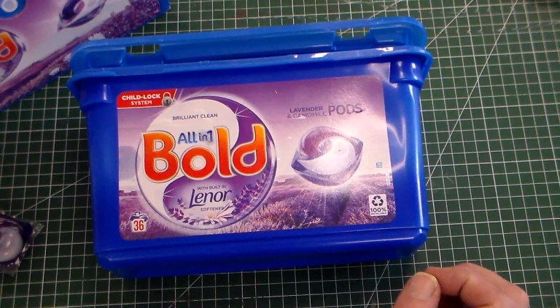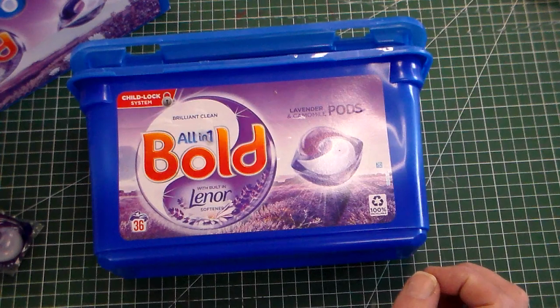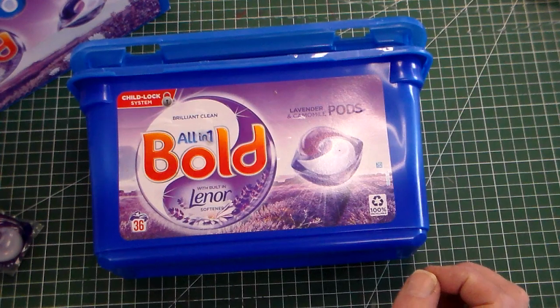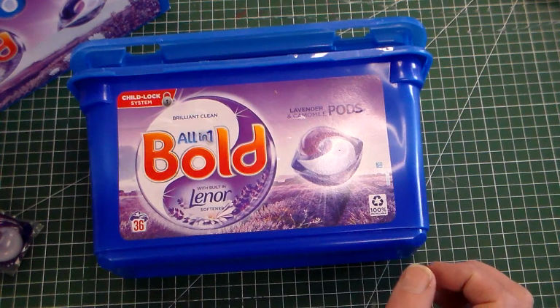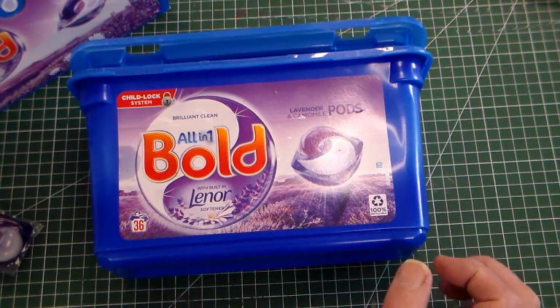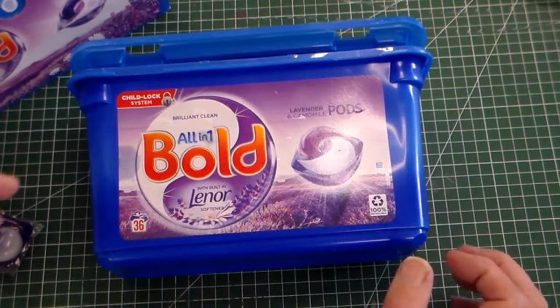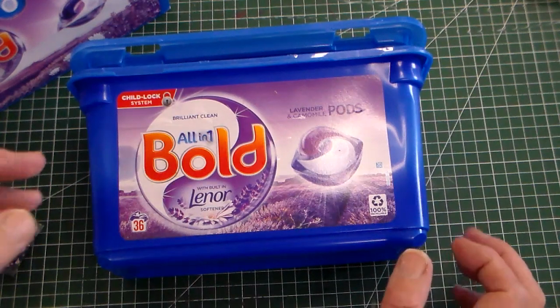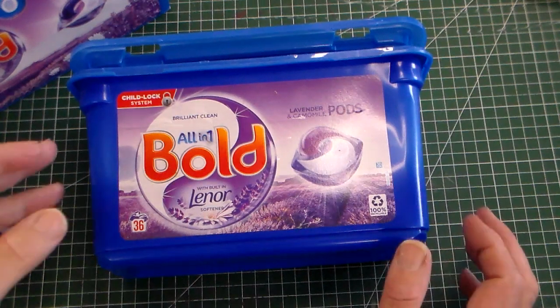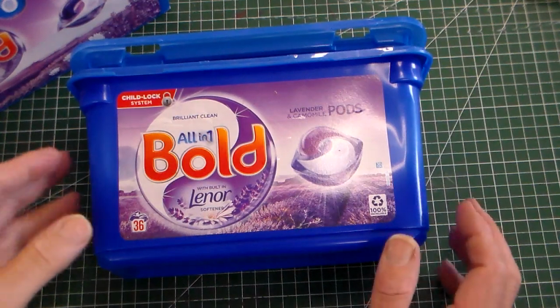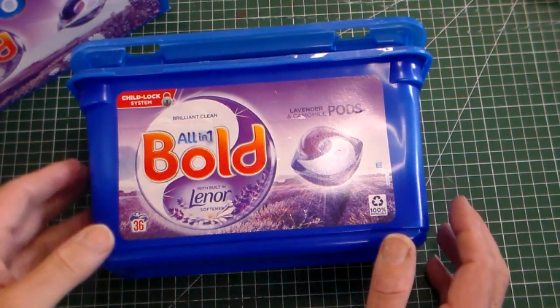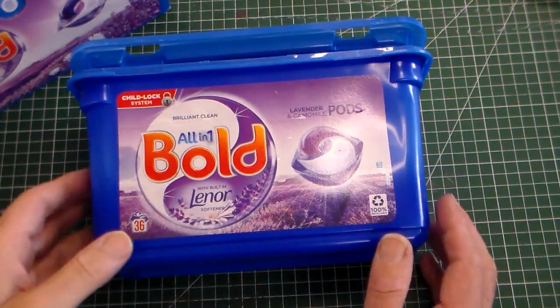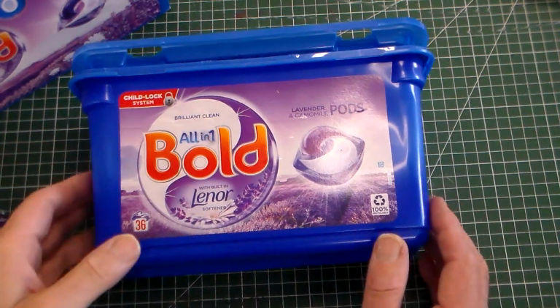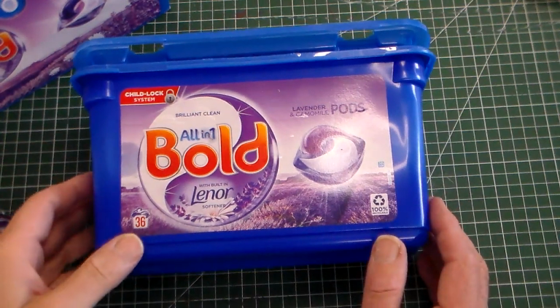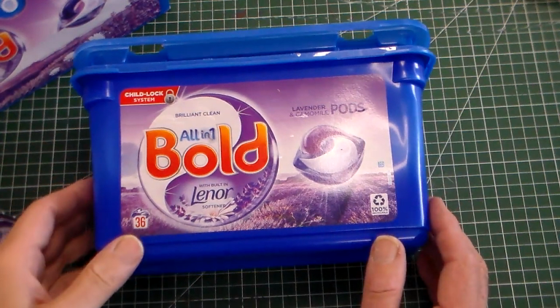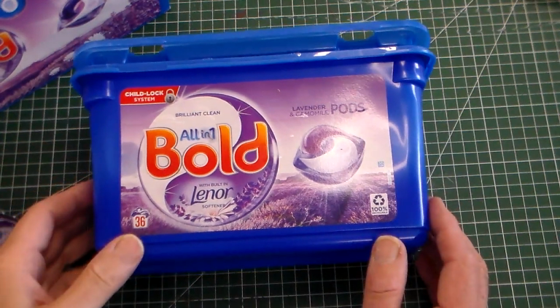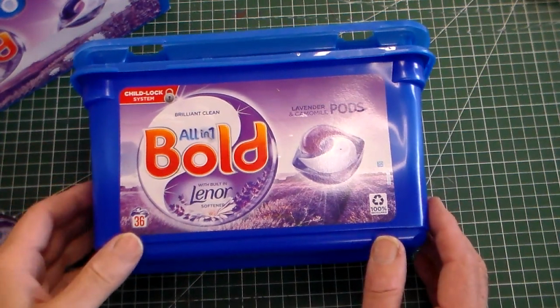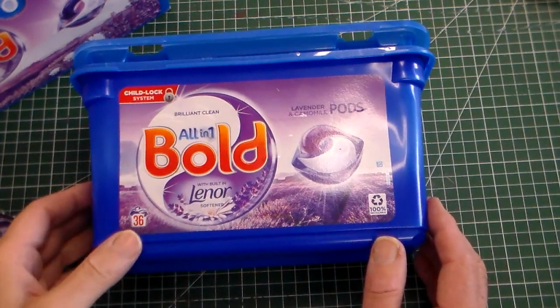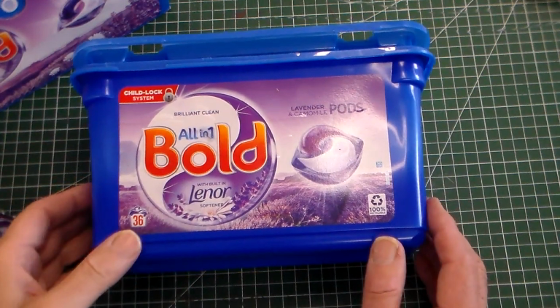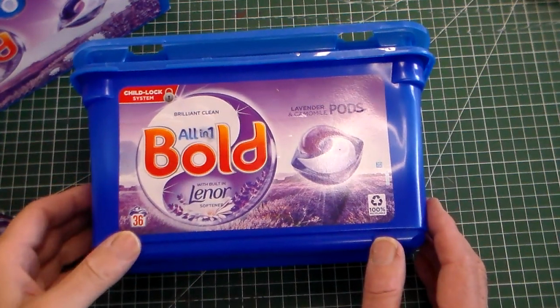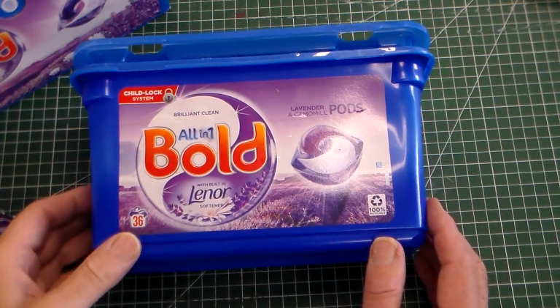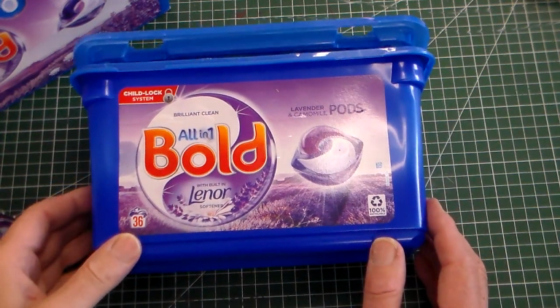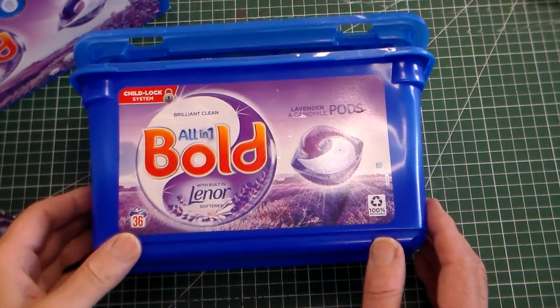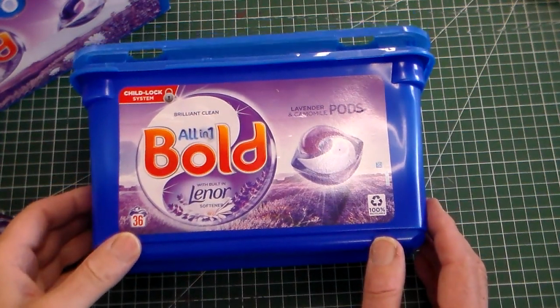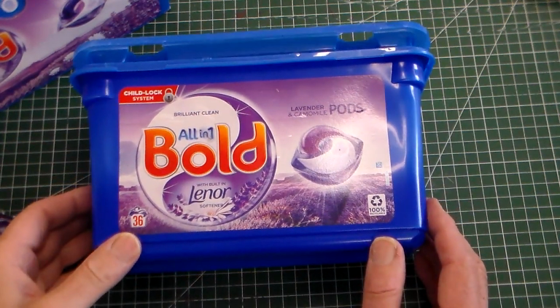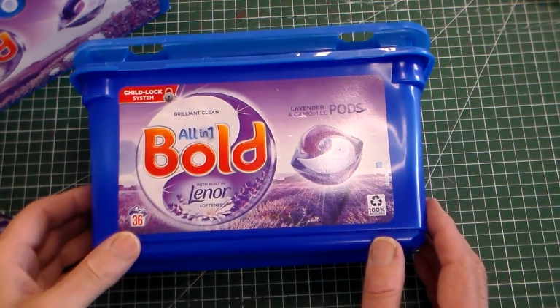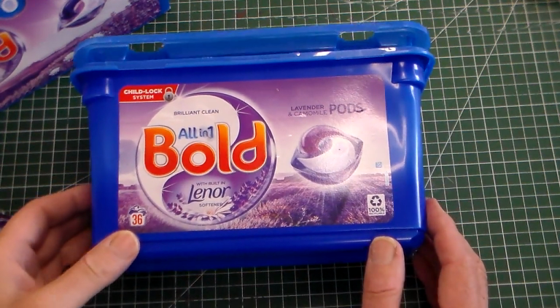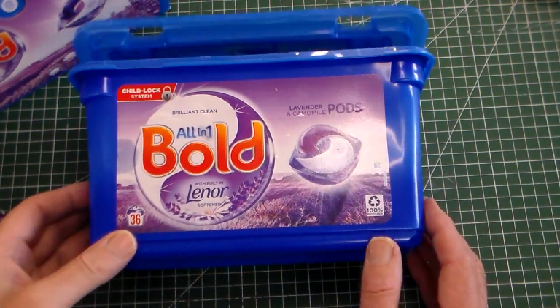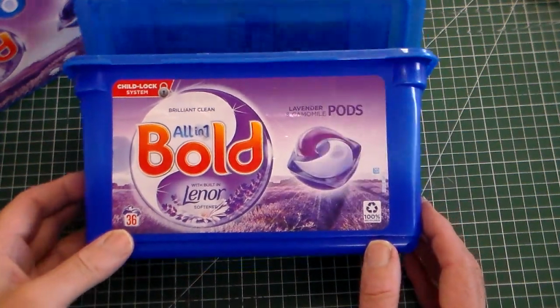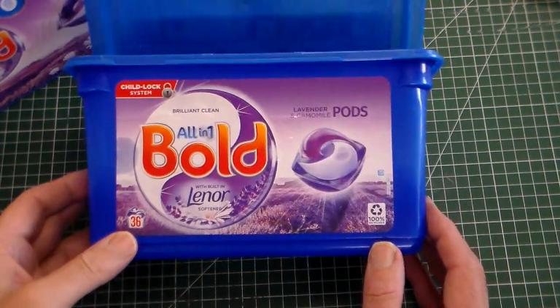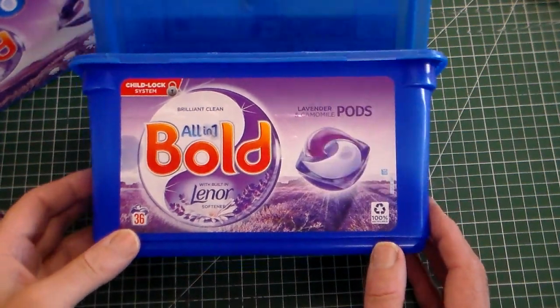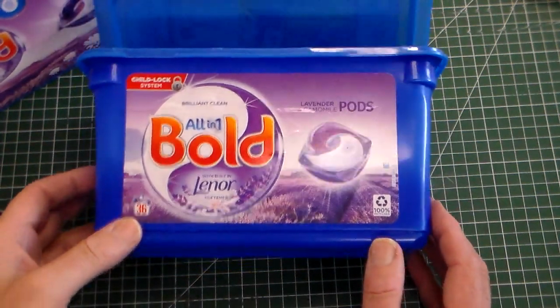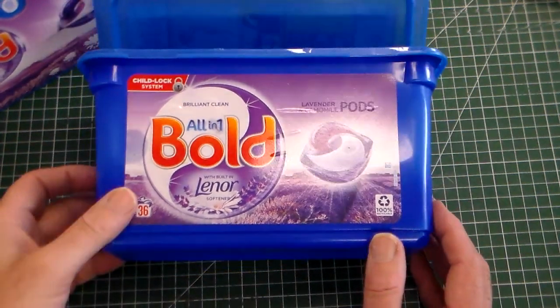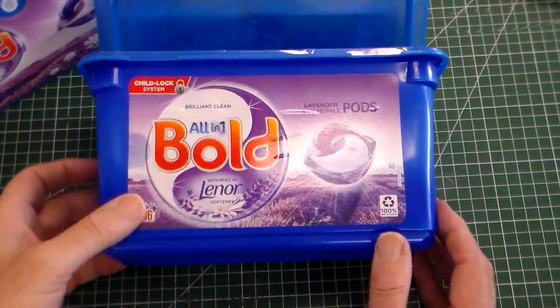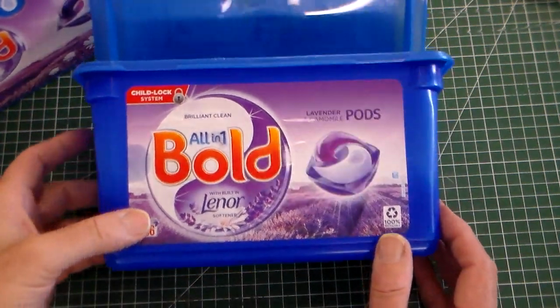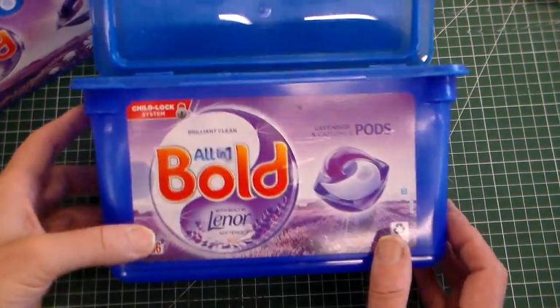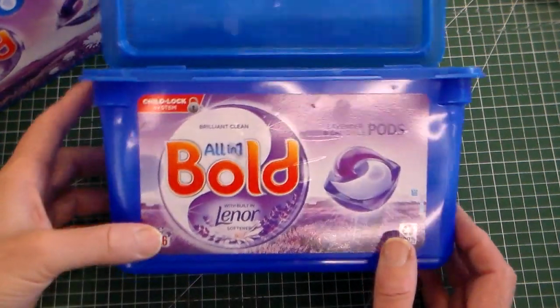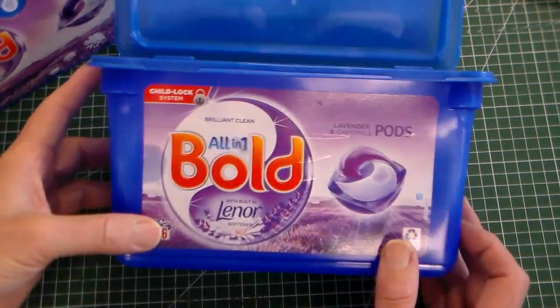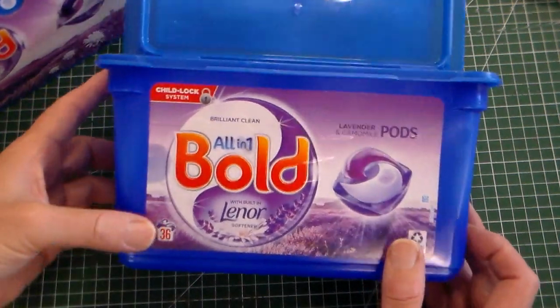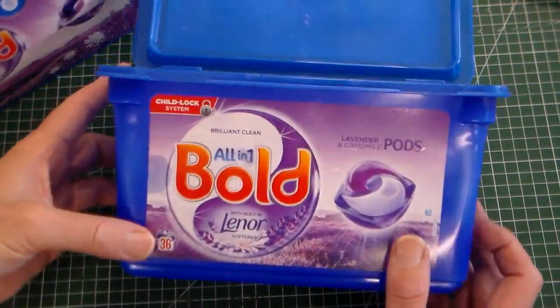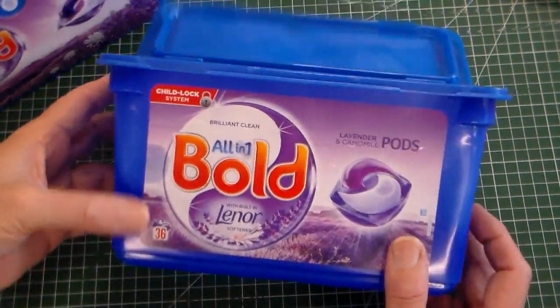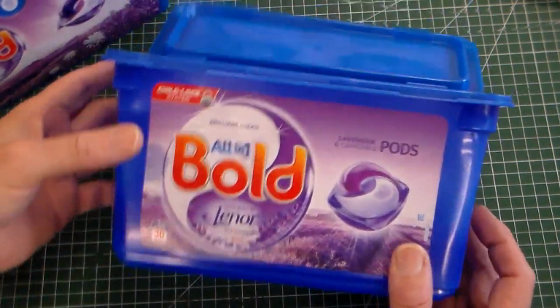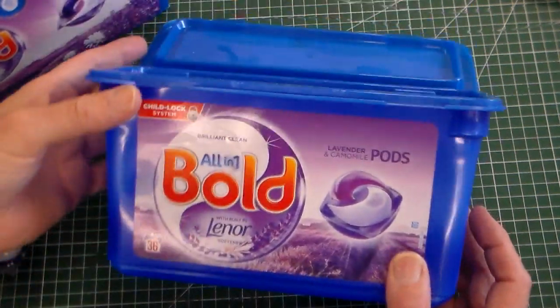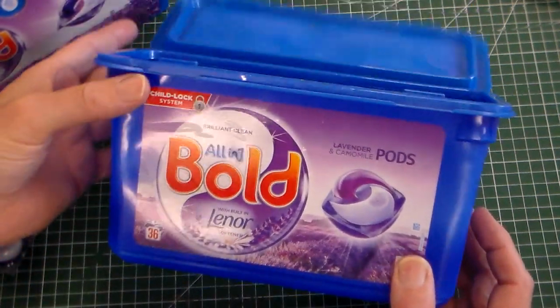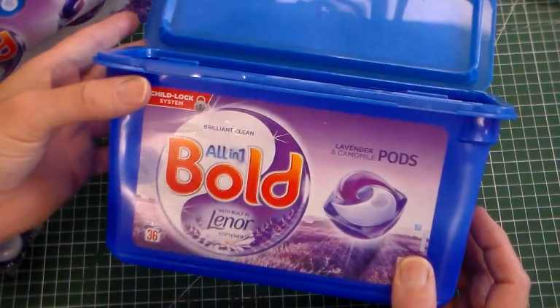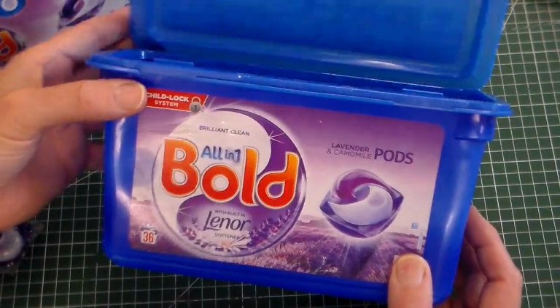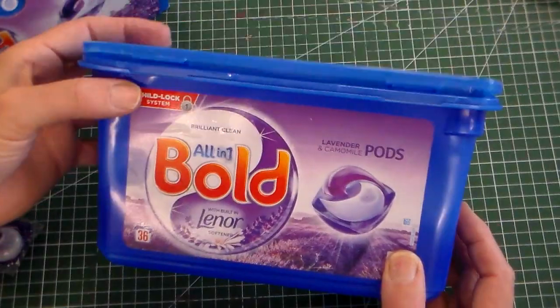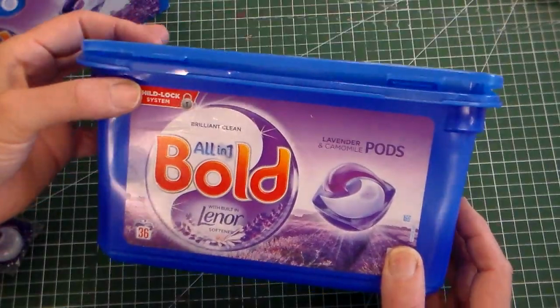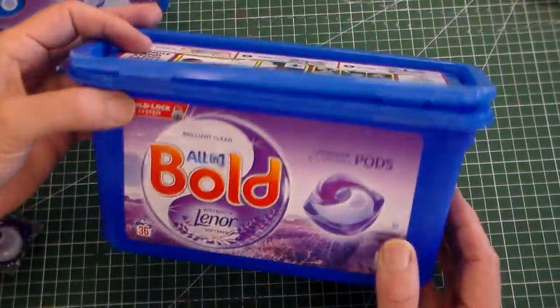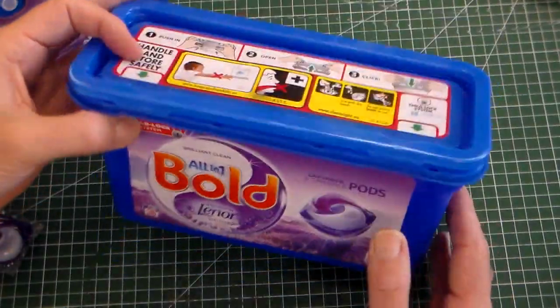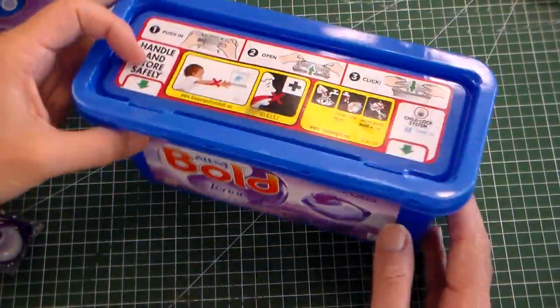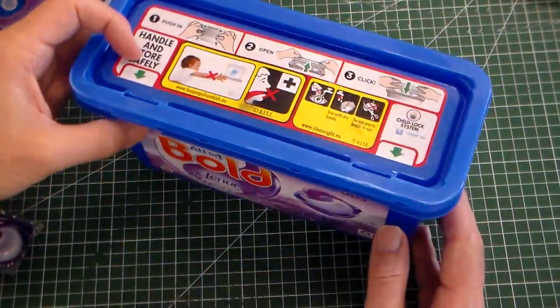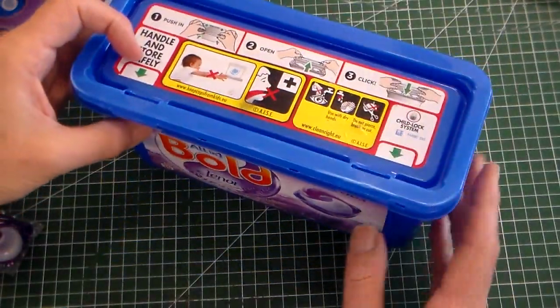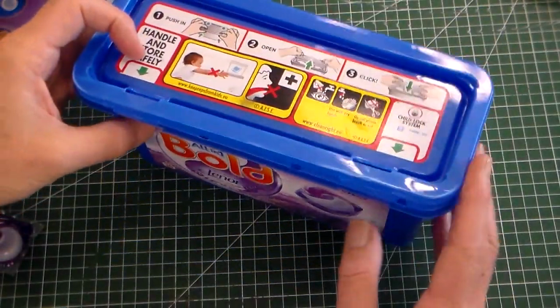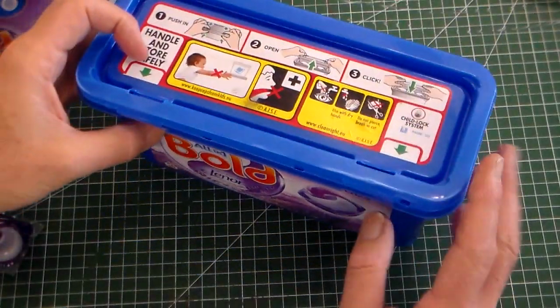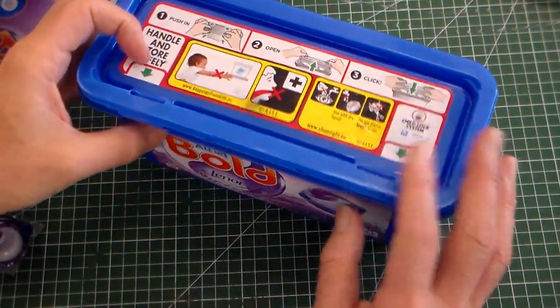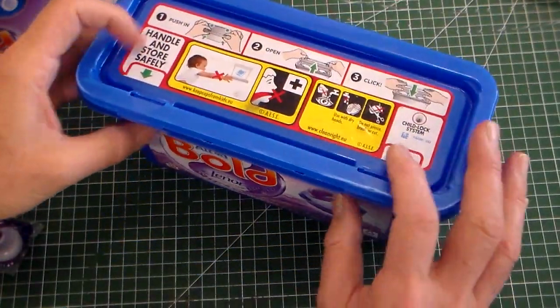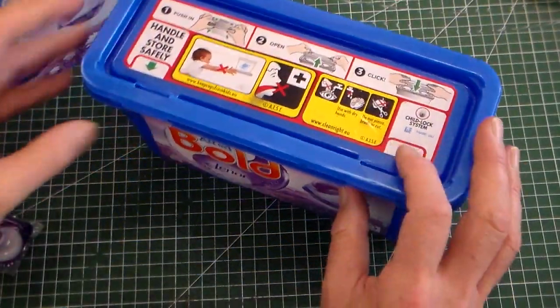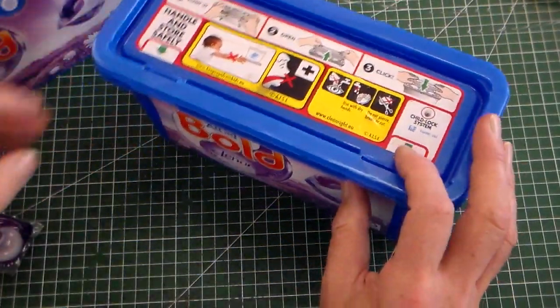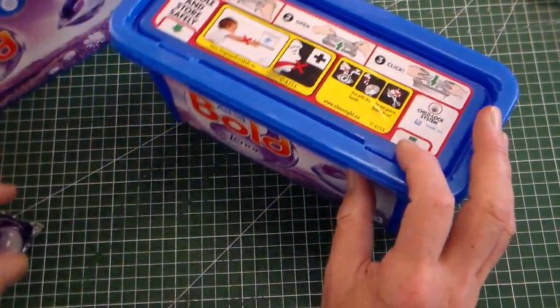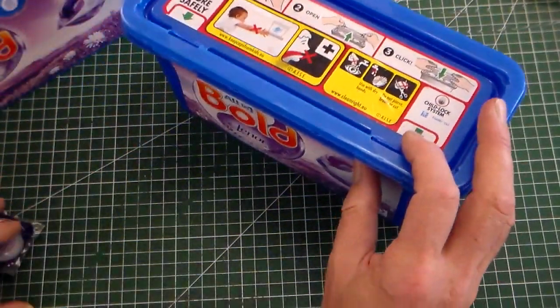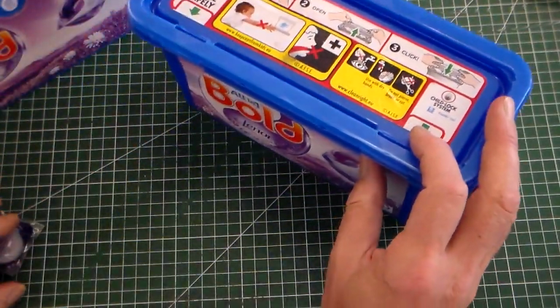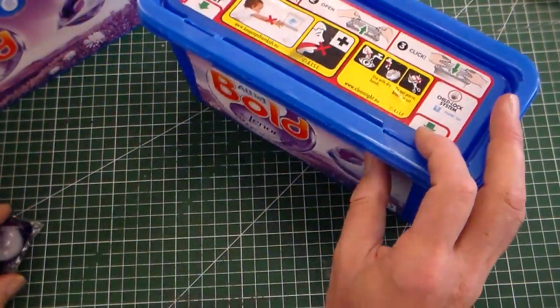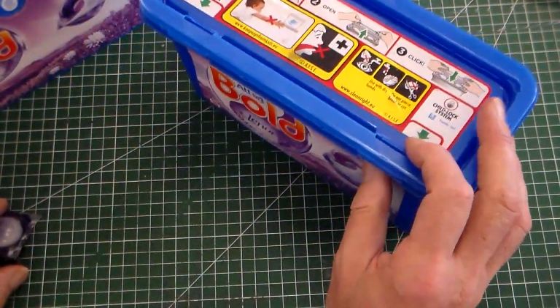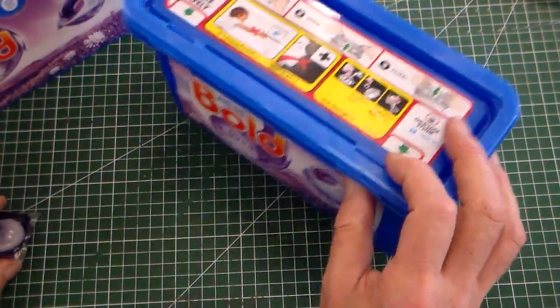Hello and welcome to Mr Ridley's Design and Technology. In this clip we're going to look at laundry pod storage.